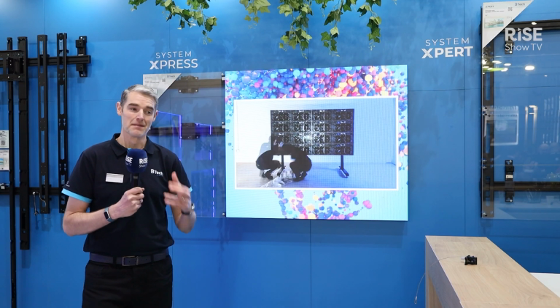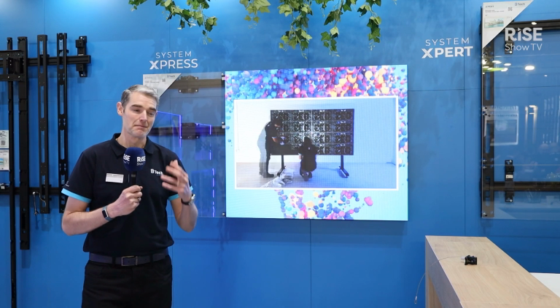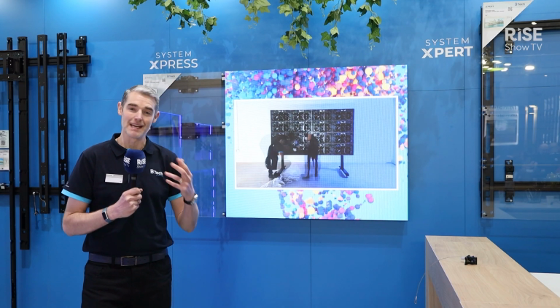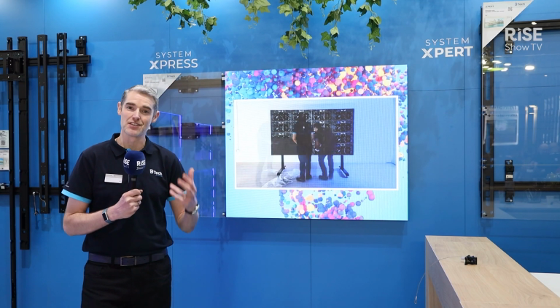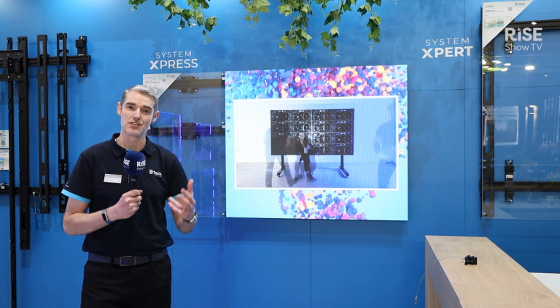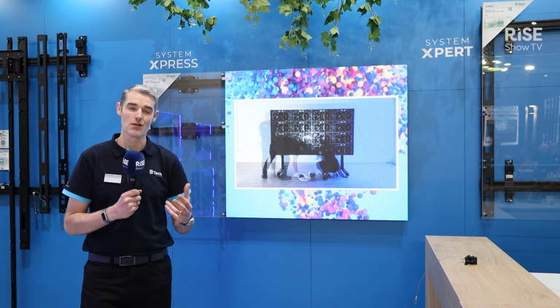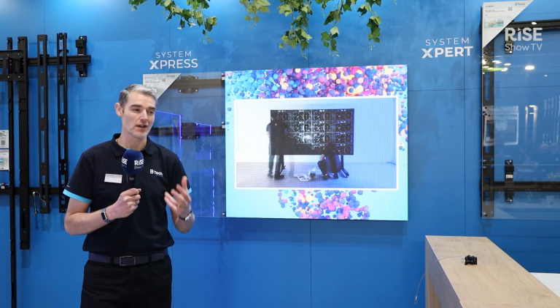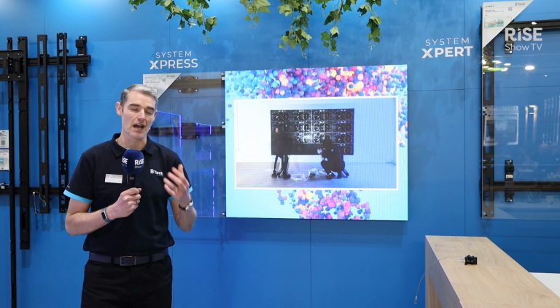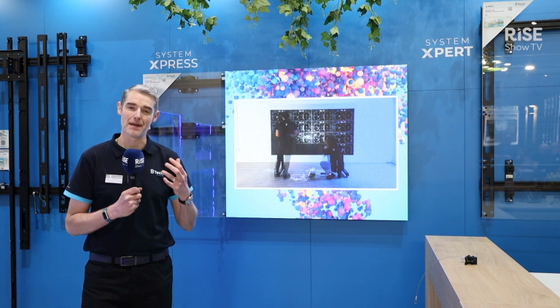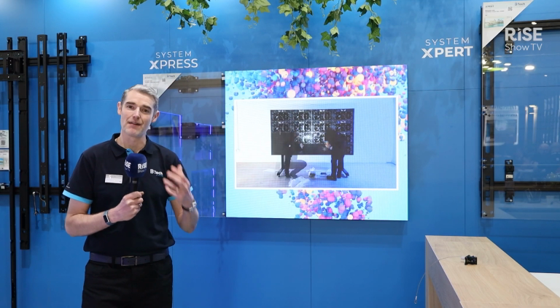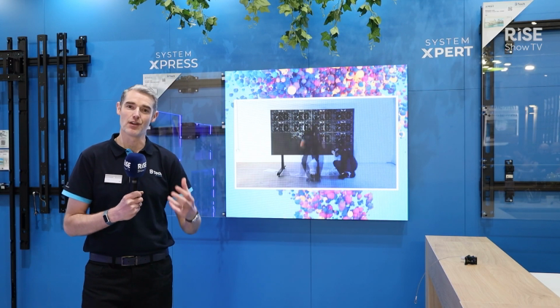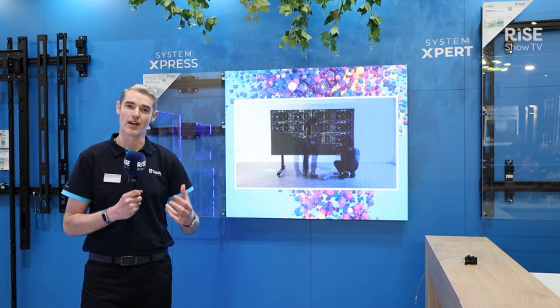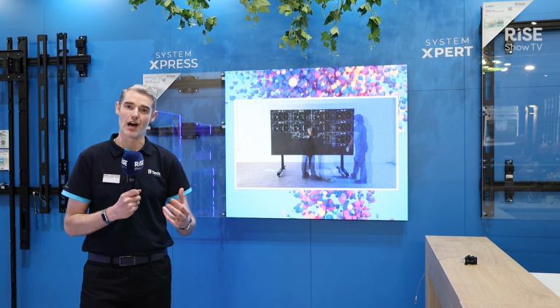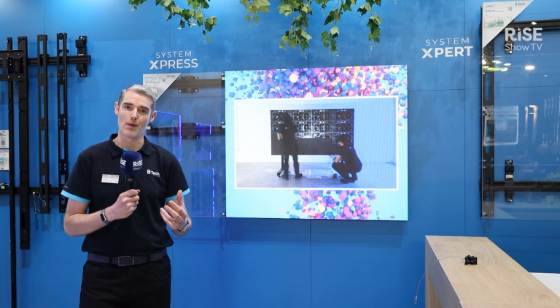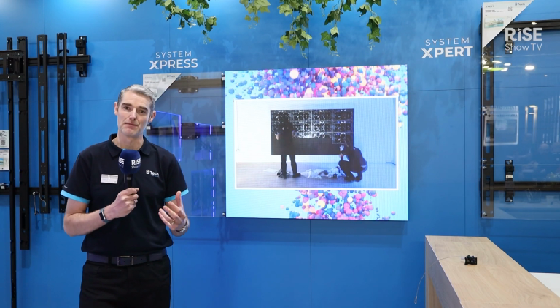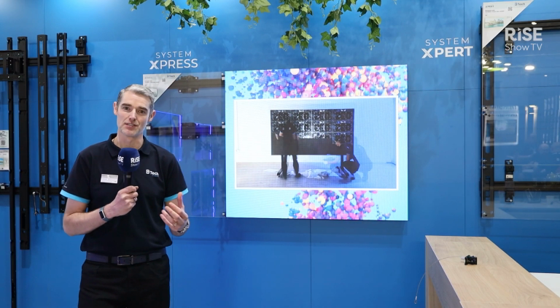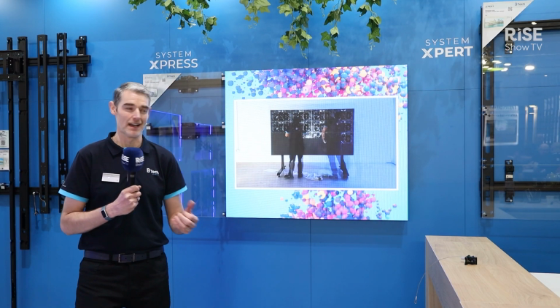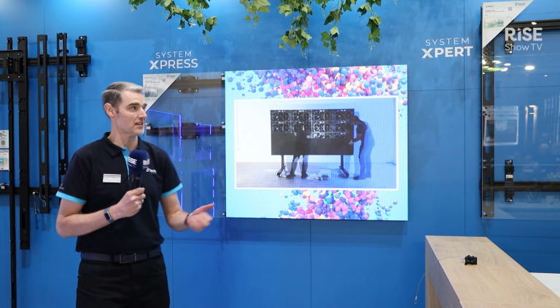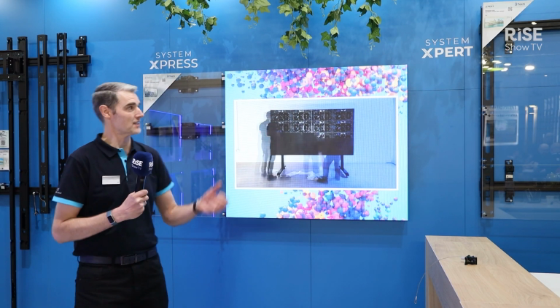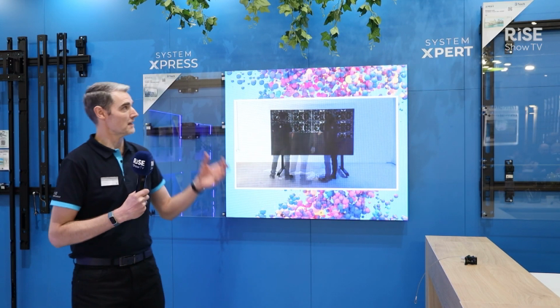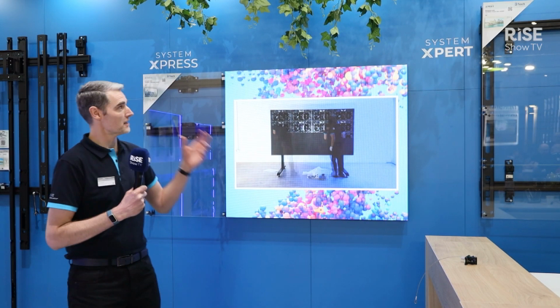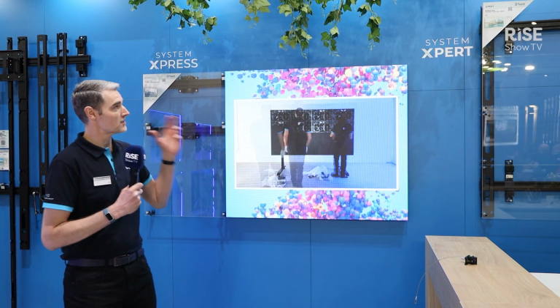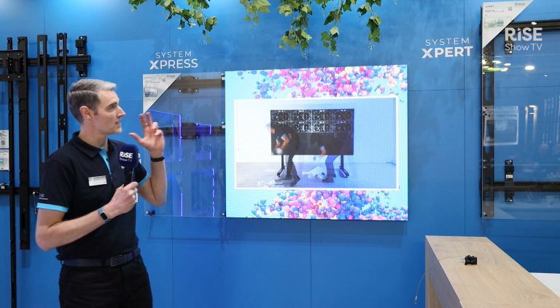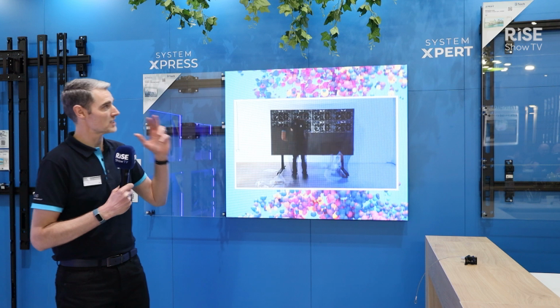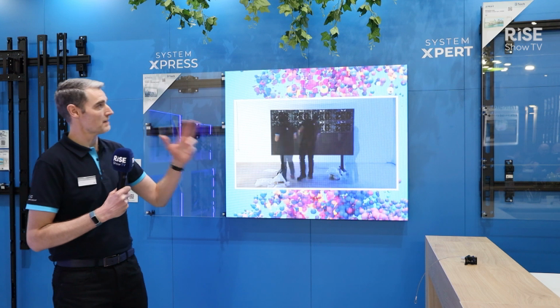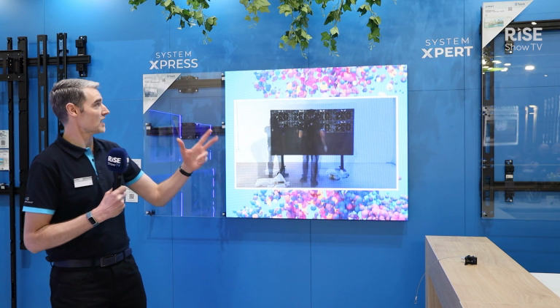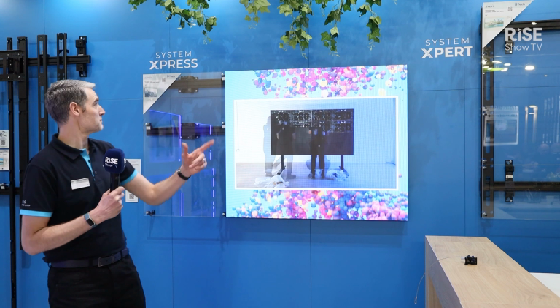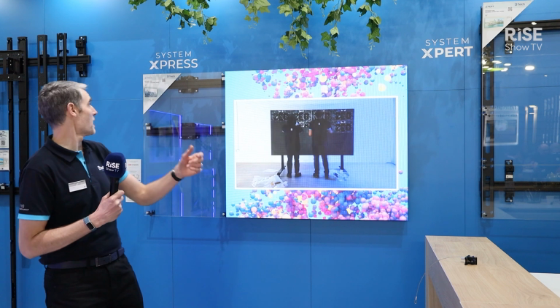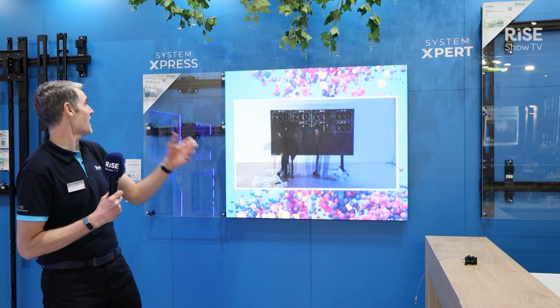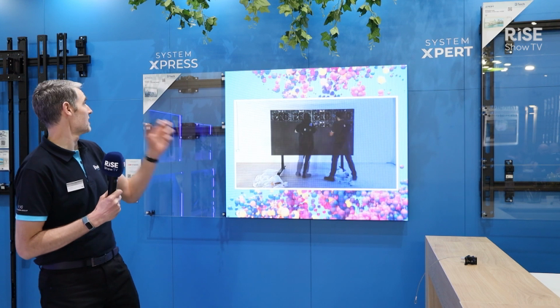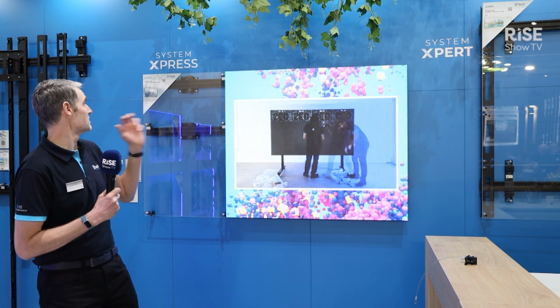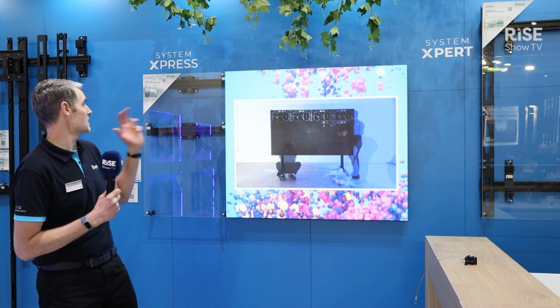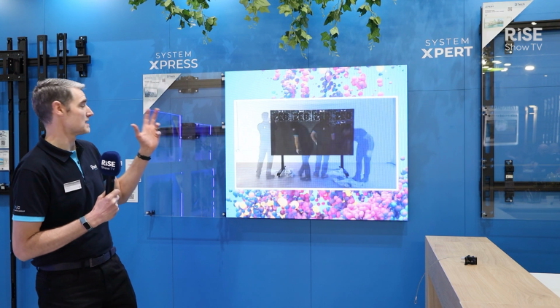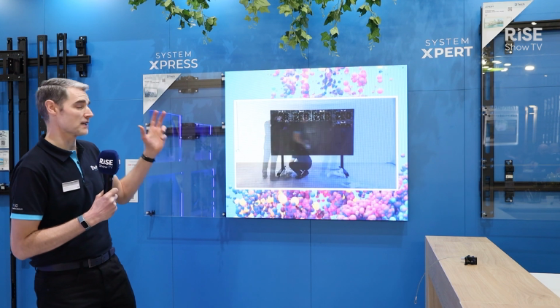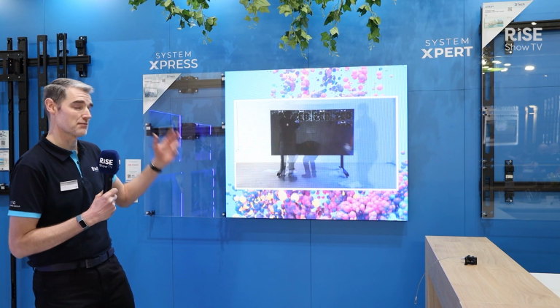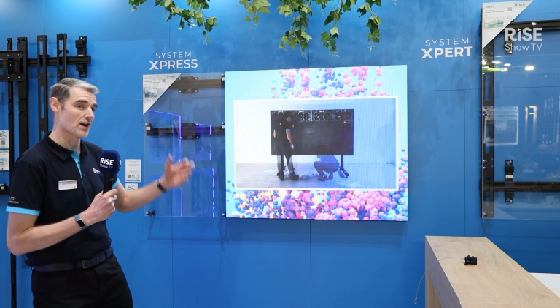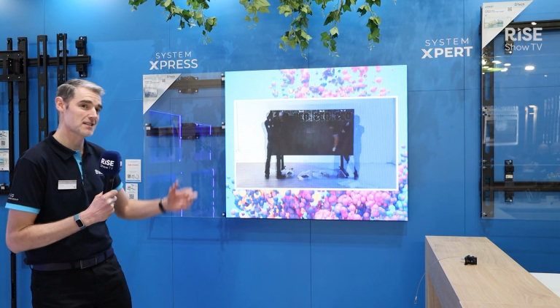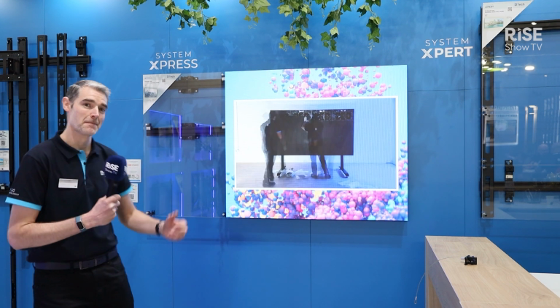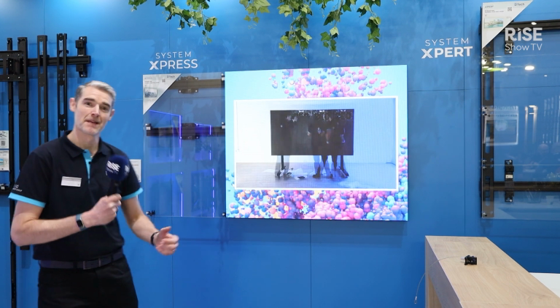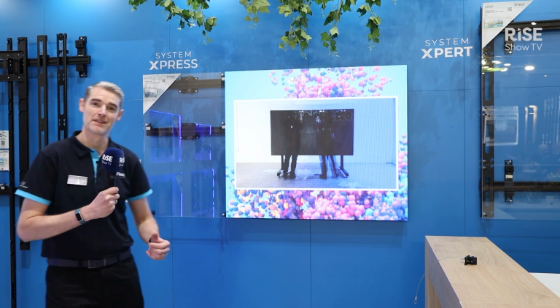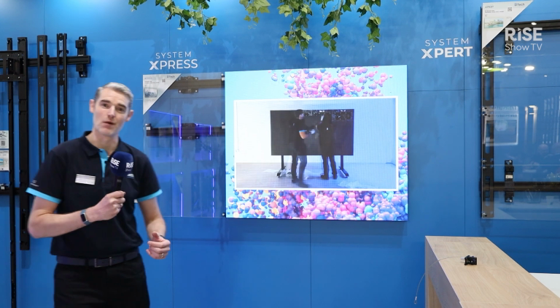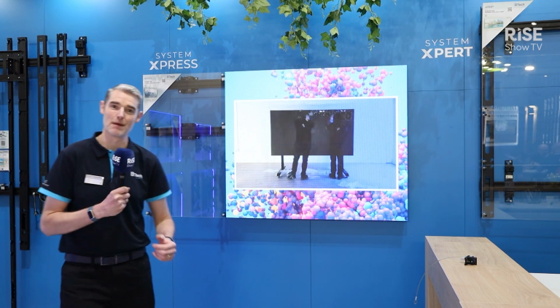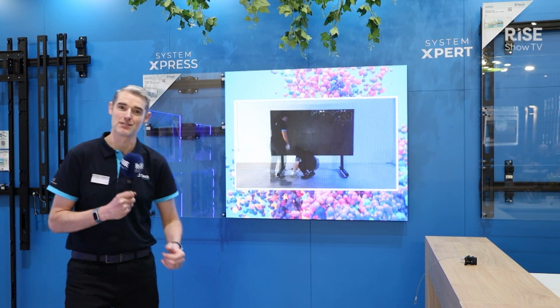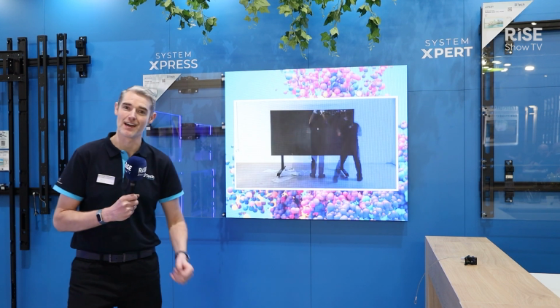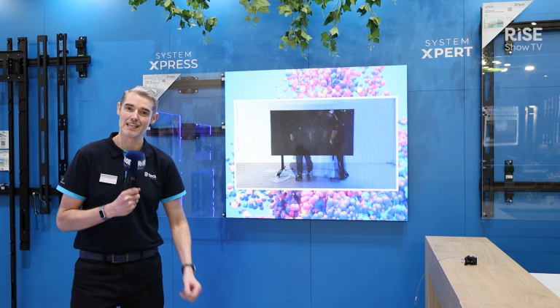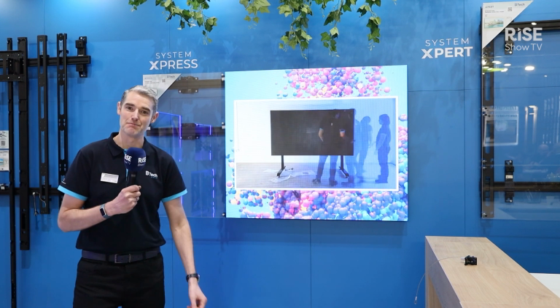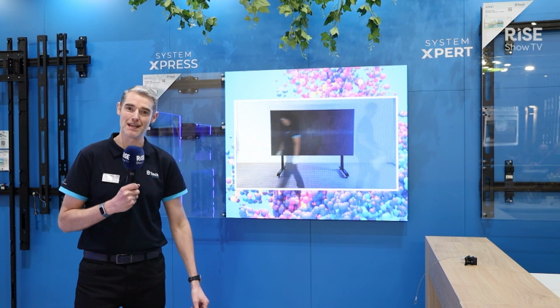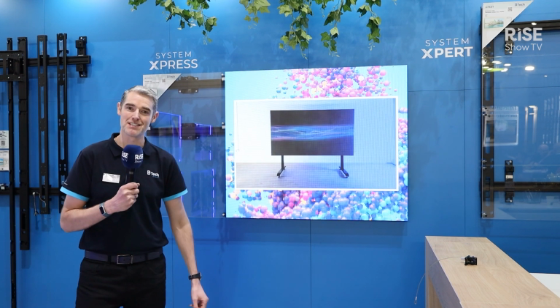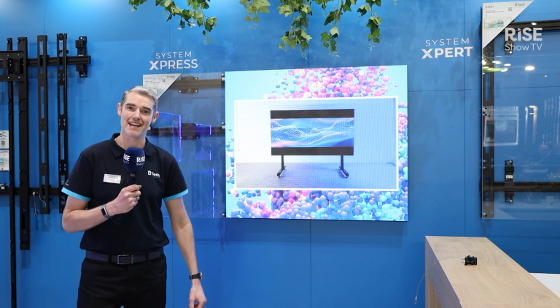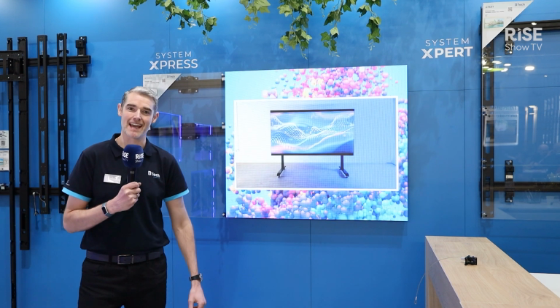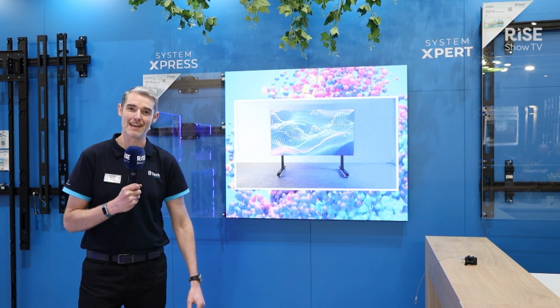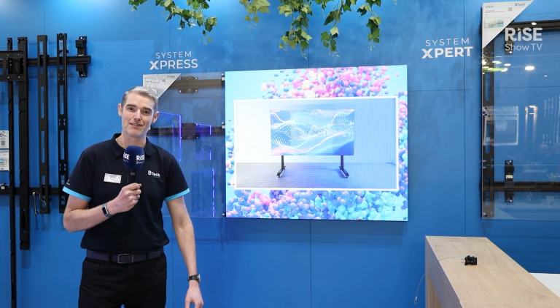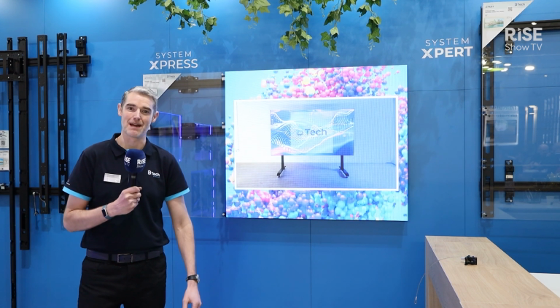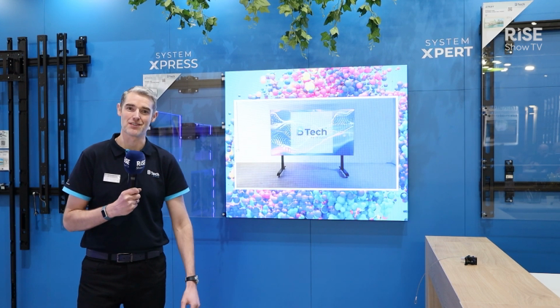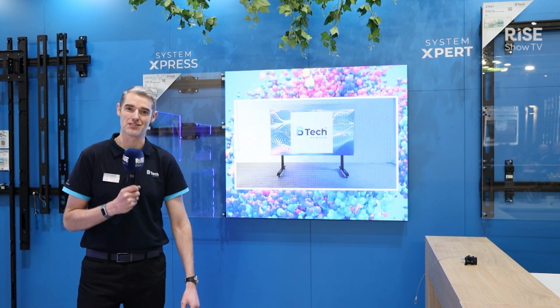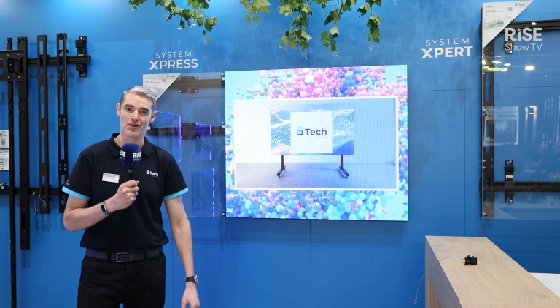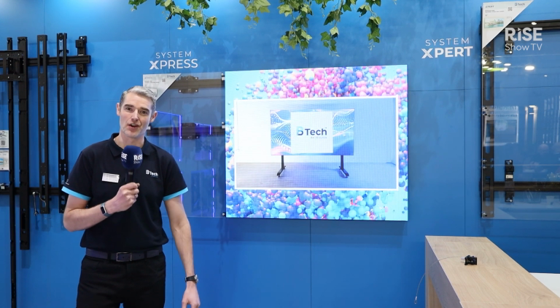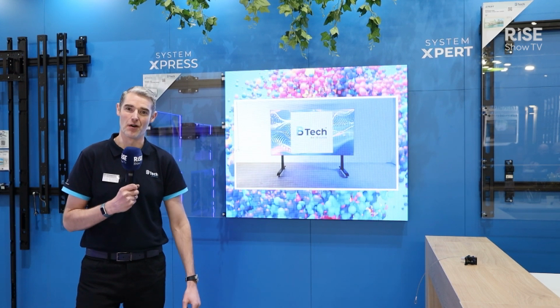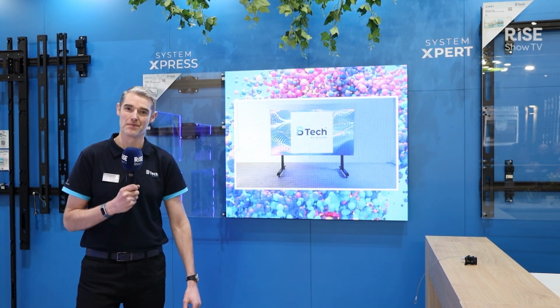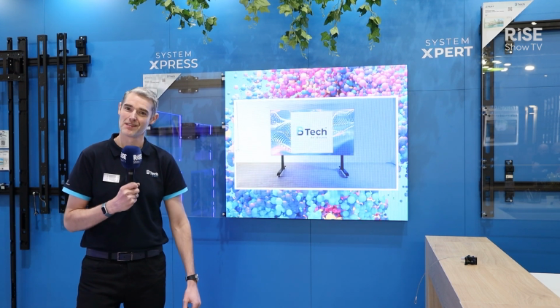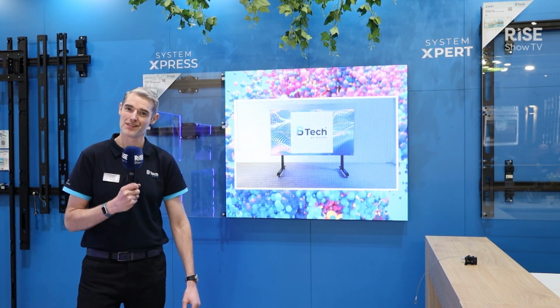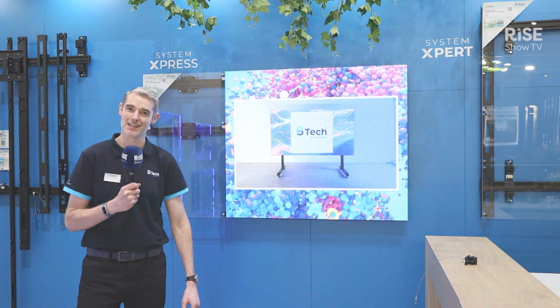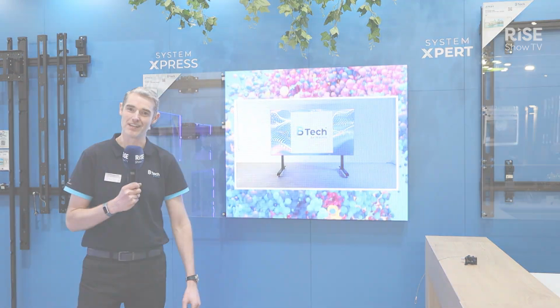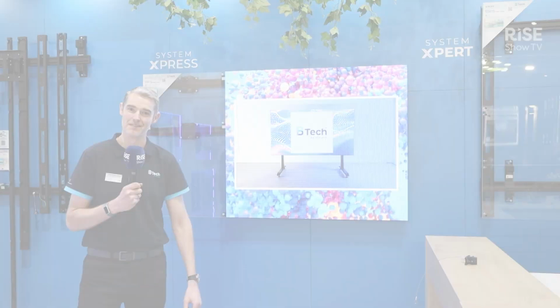Please do come and have a look at our website for System Expert and System Express. That website is BTECAVMounts.com. Thank you.